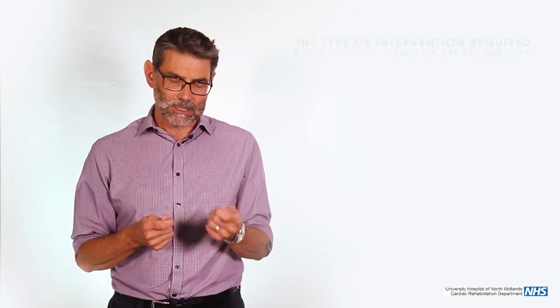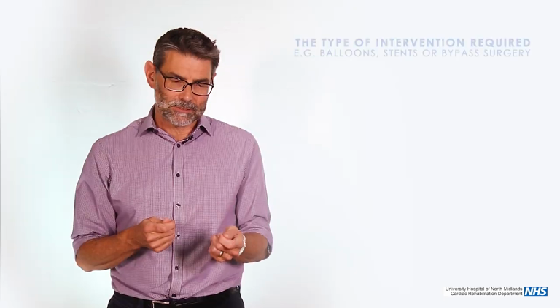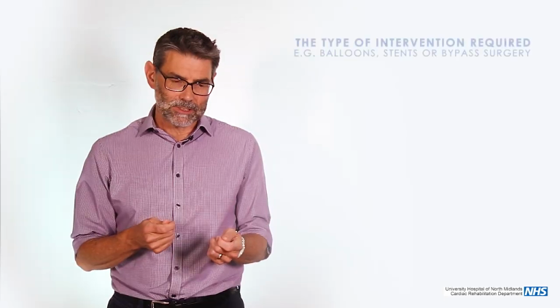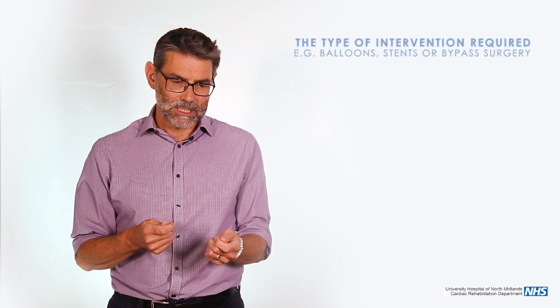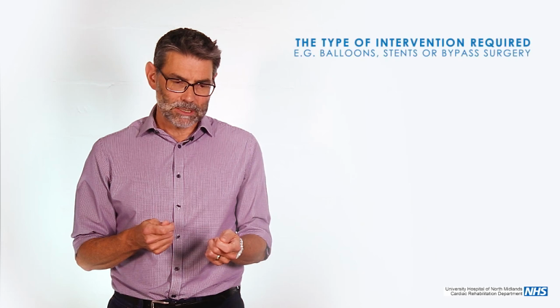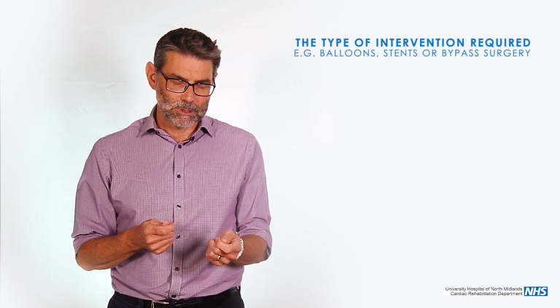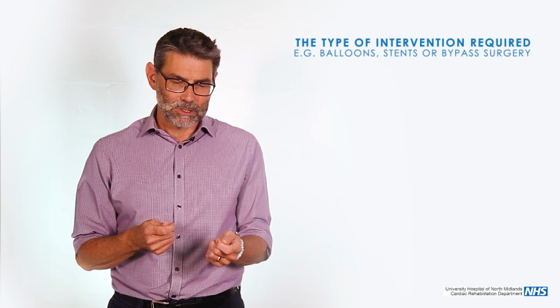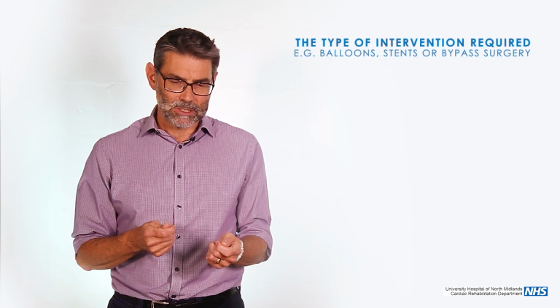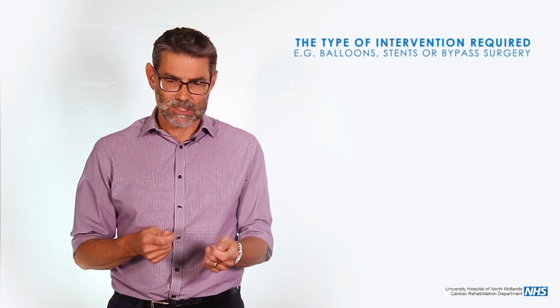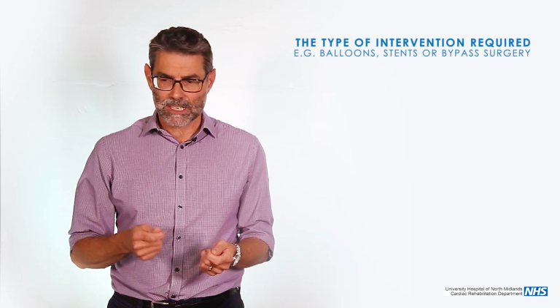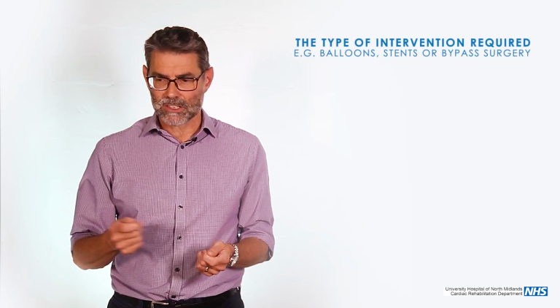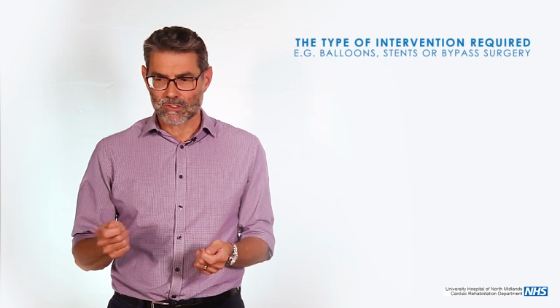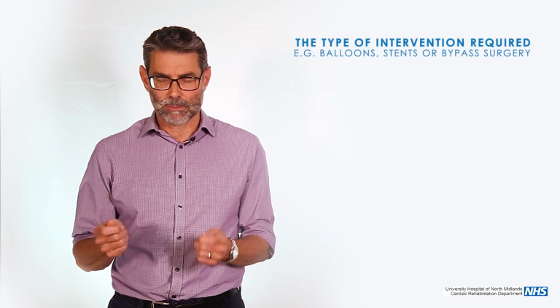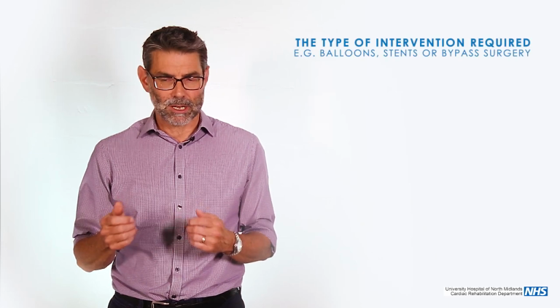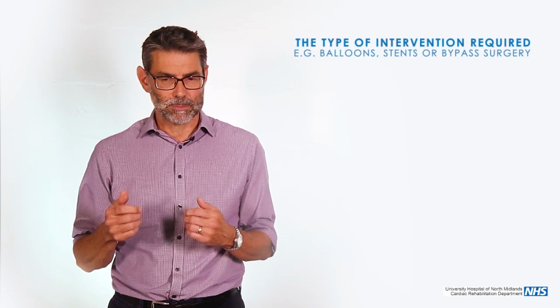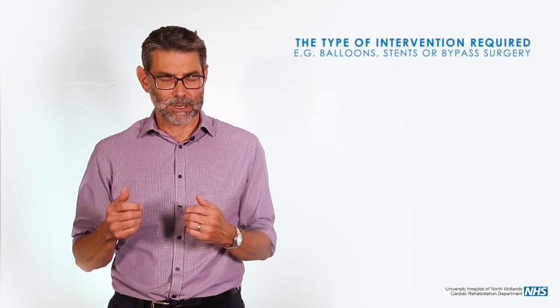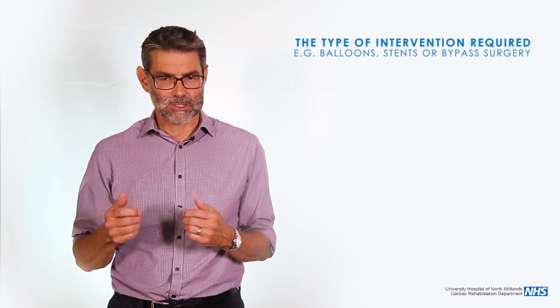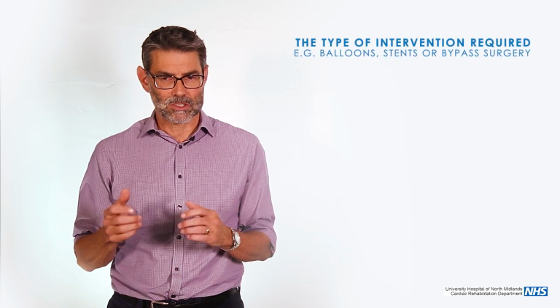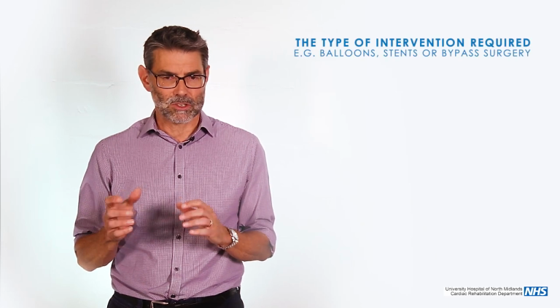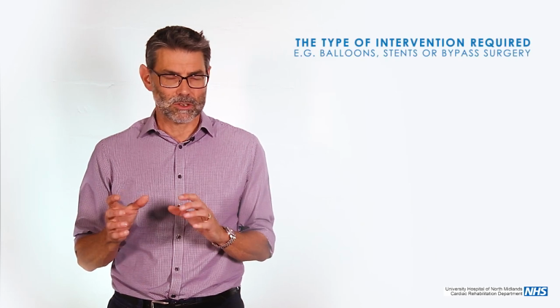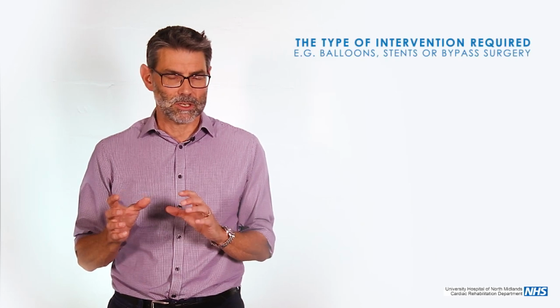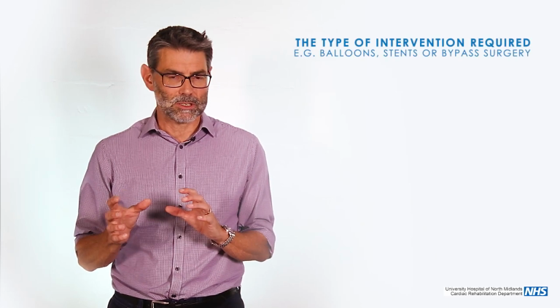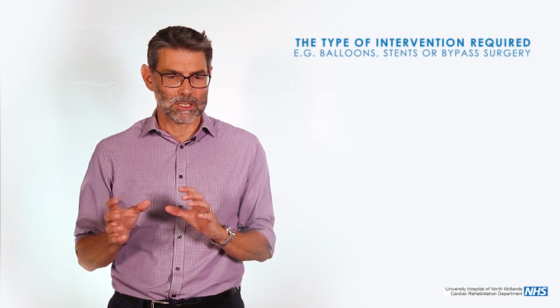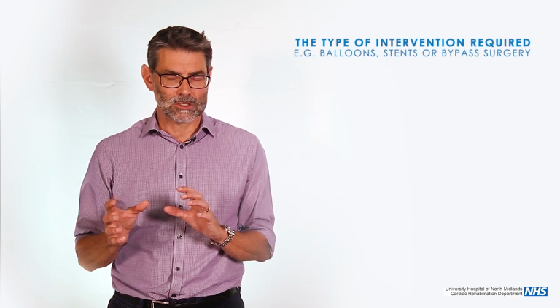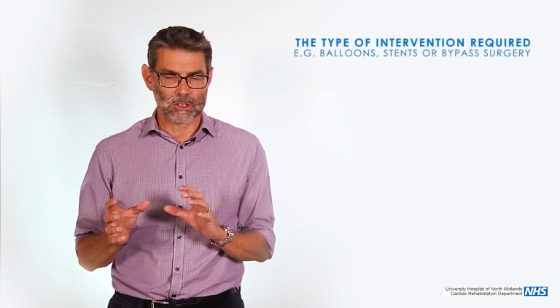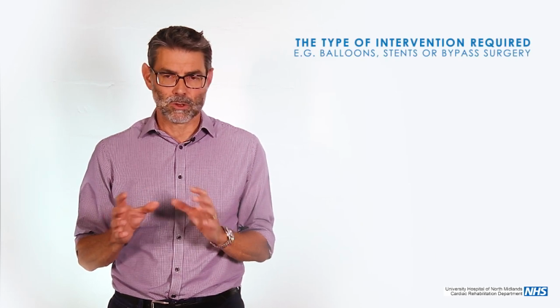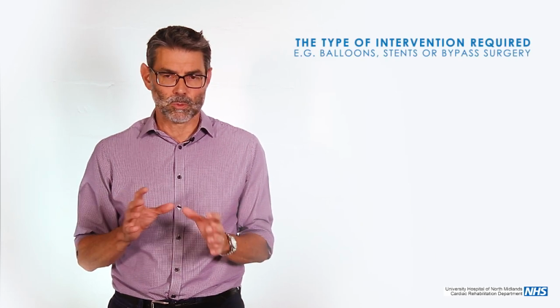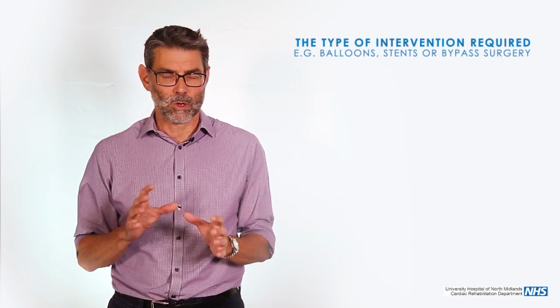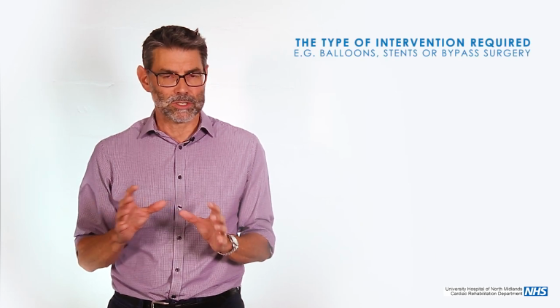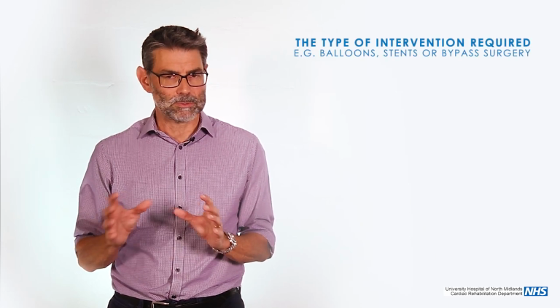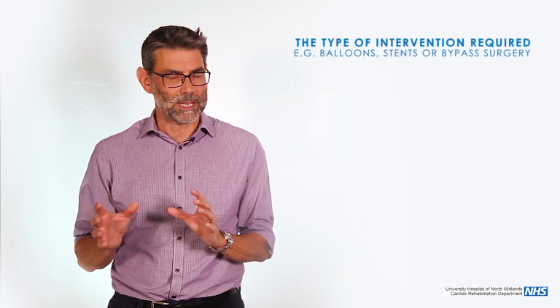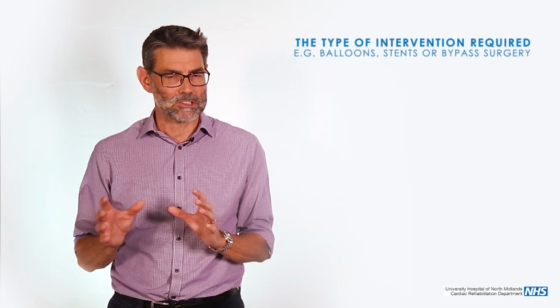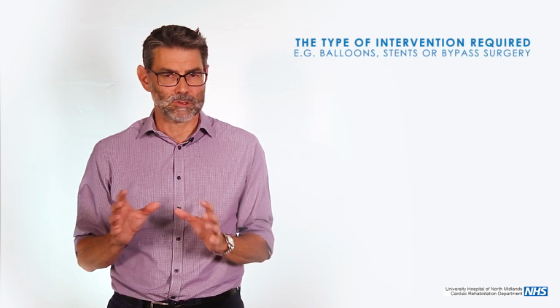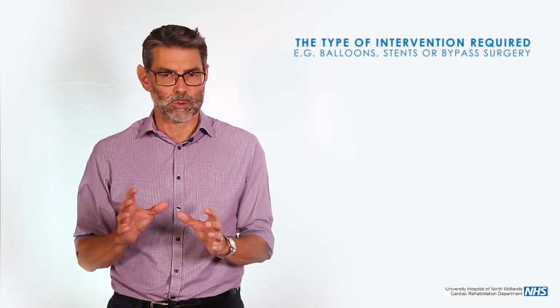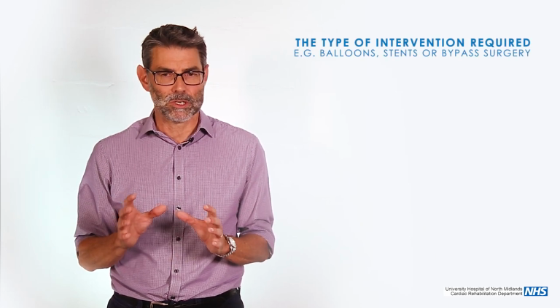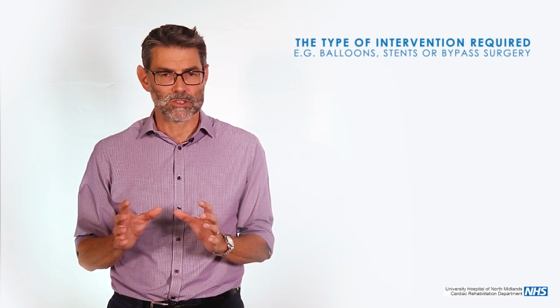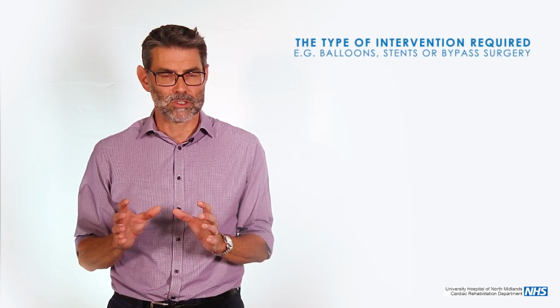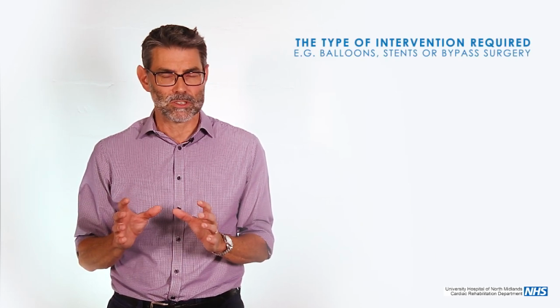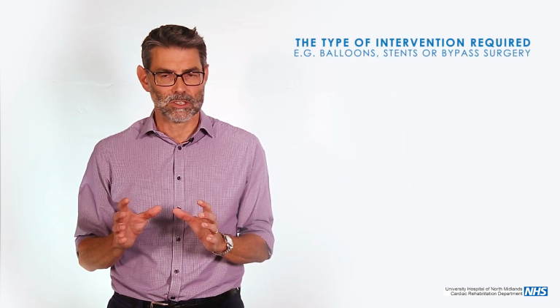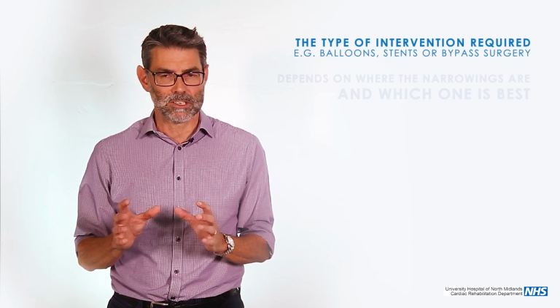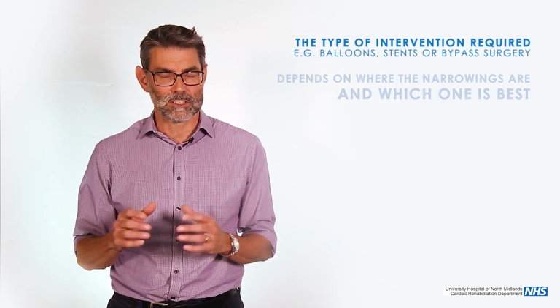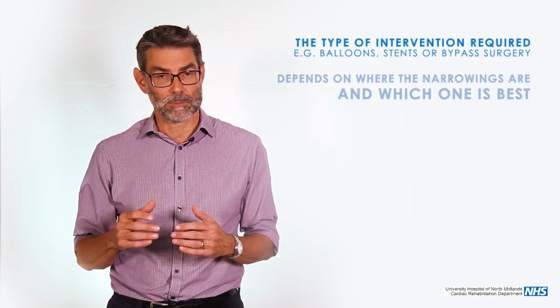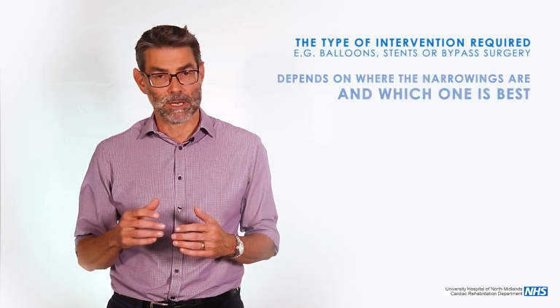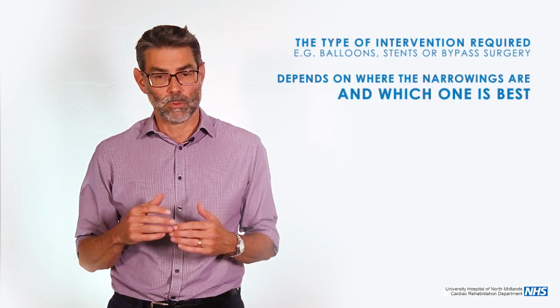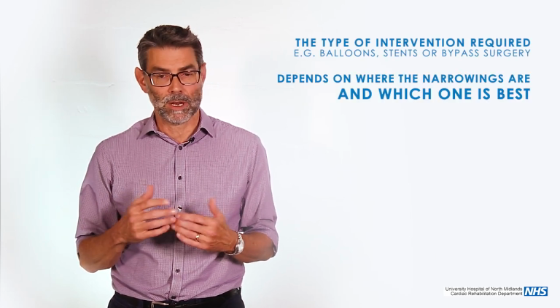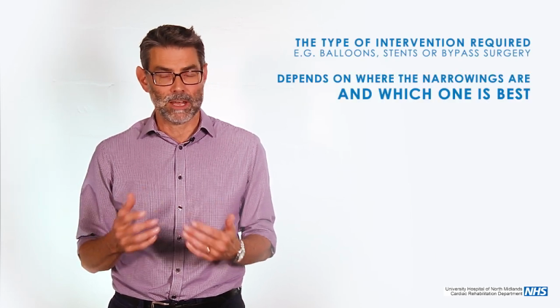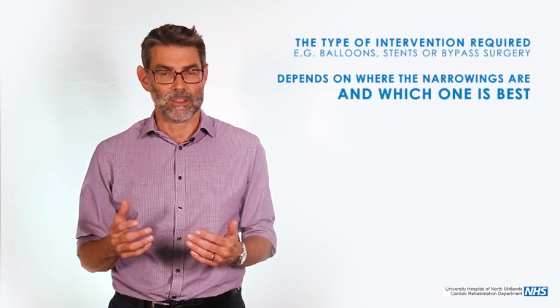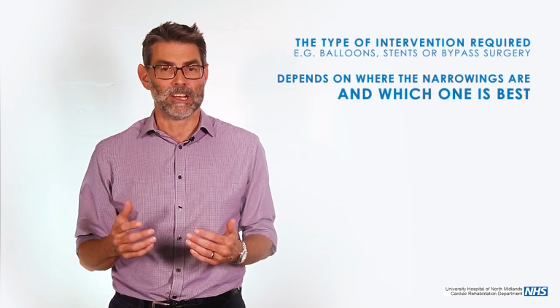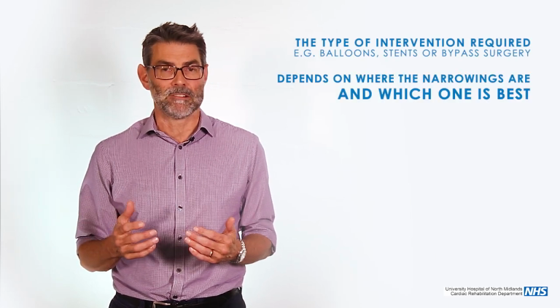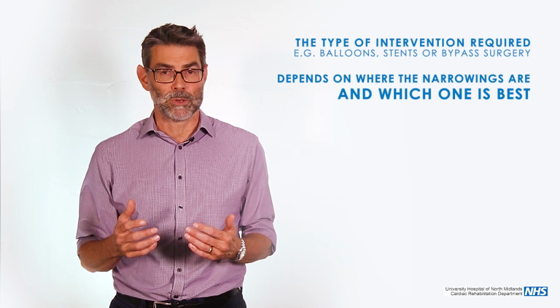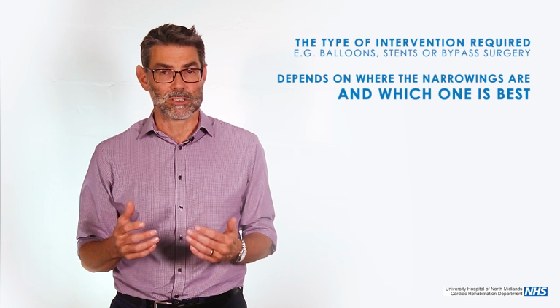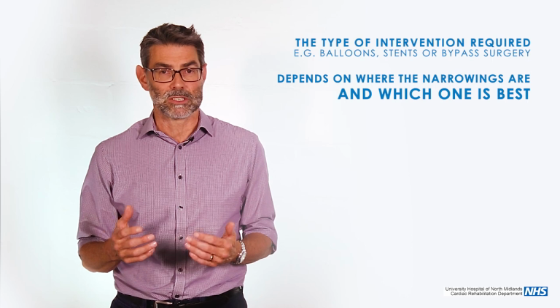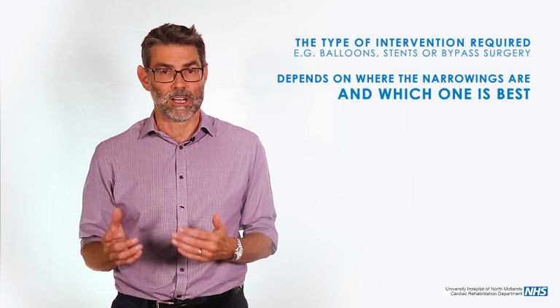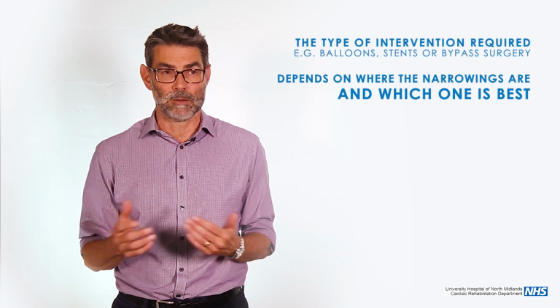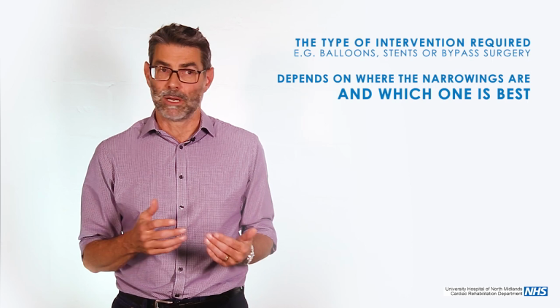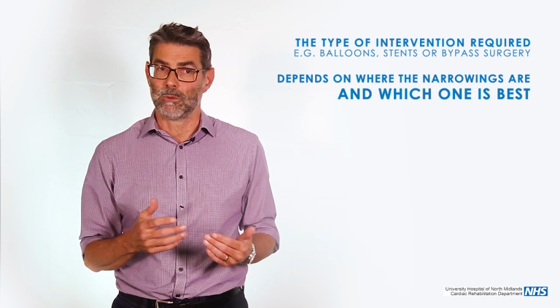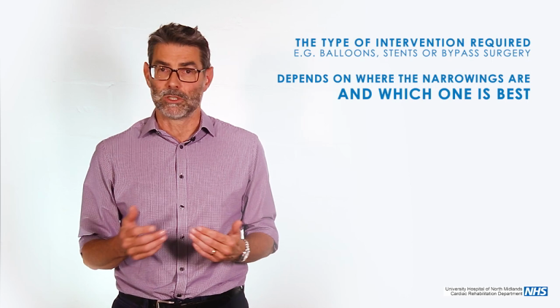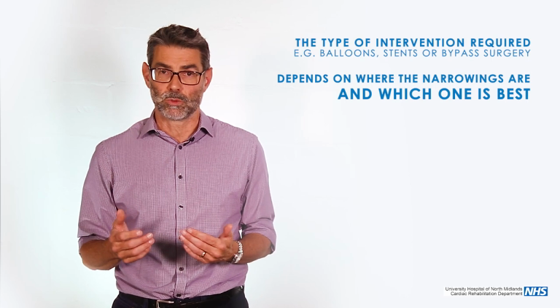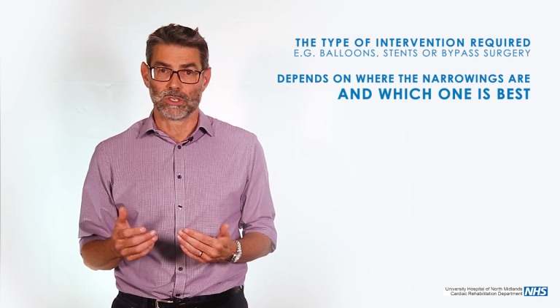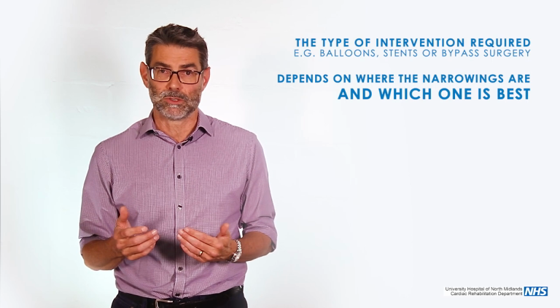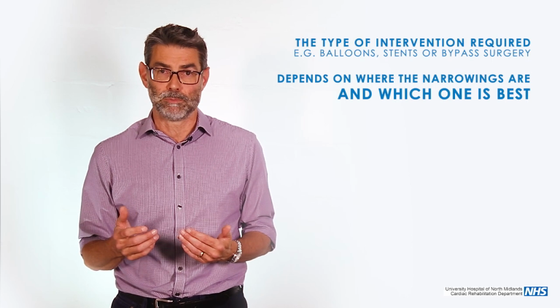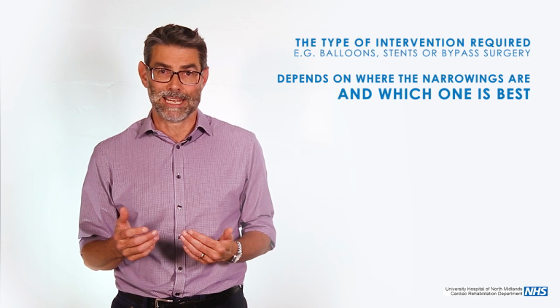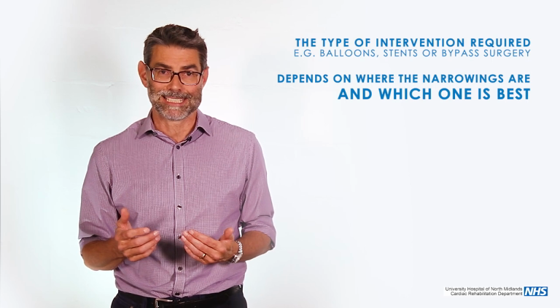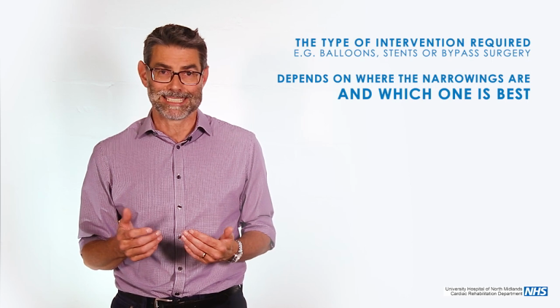If you need a balloon and a stent or a bypass, it's not that one is better or worse than the other — it's about where the narrowings are, and about which one is best.